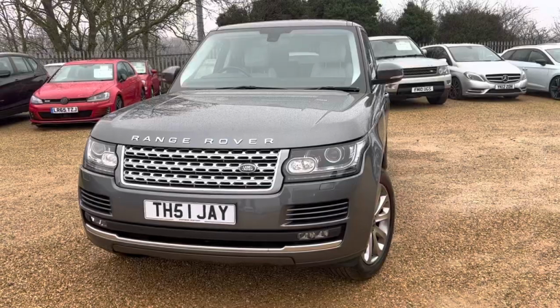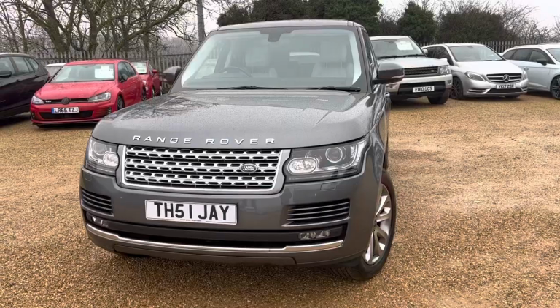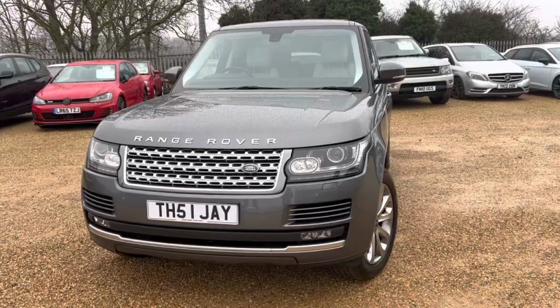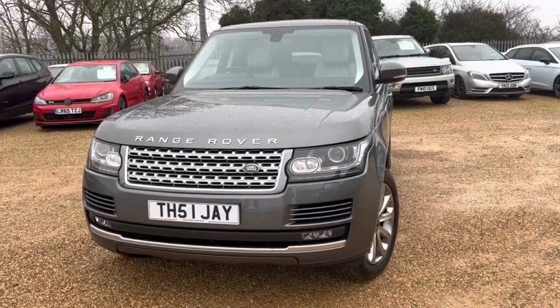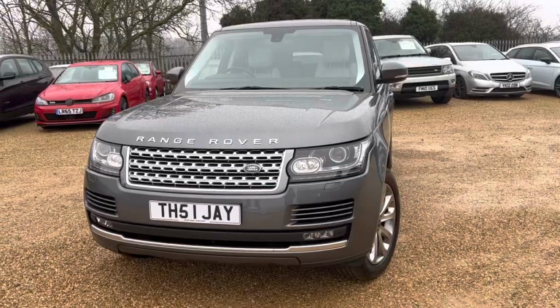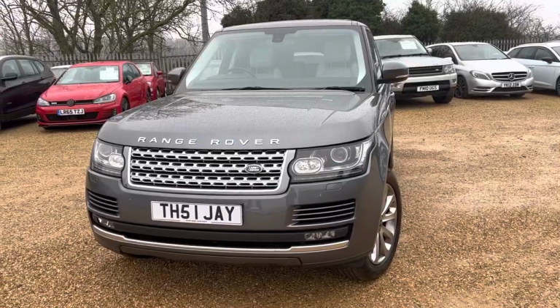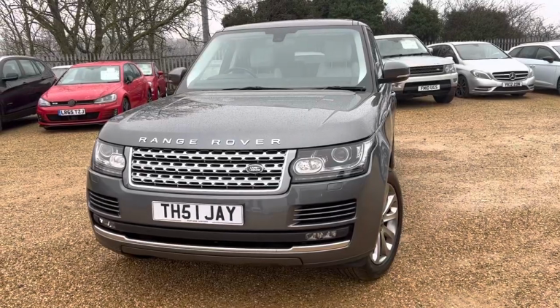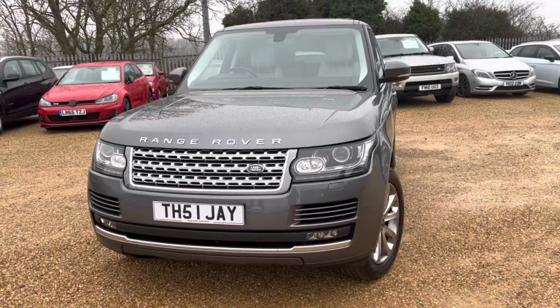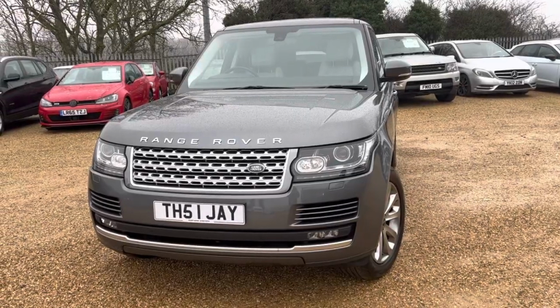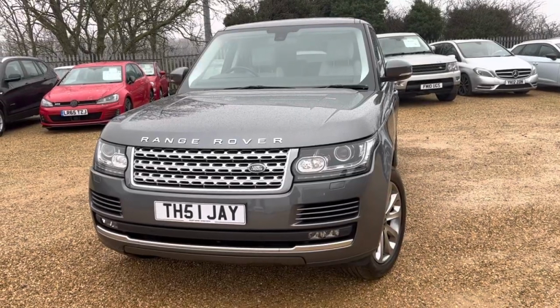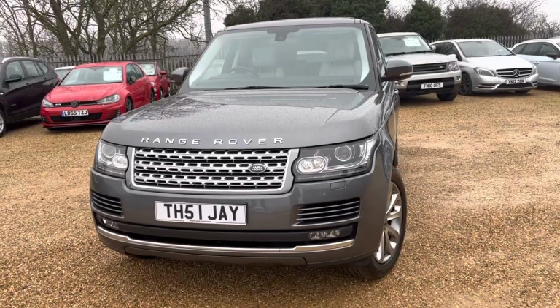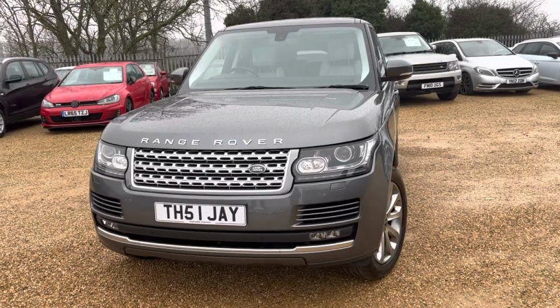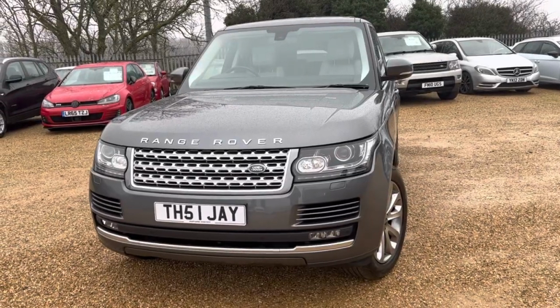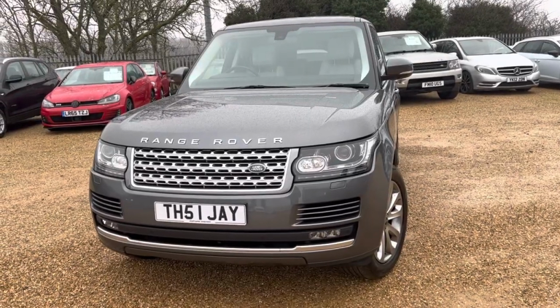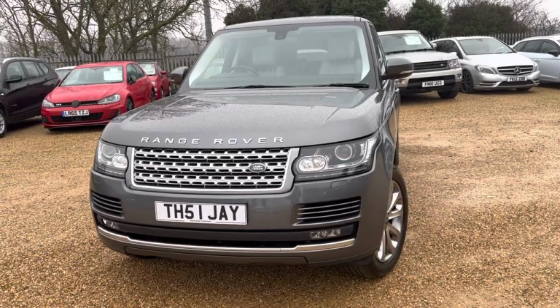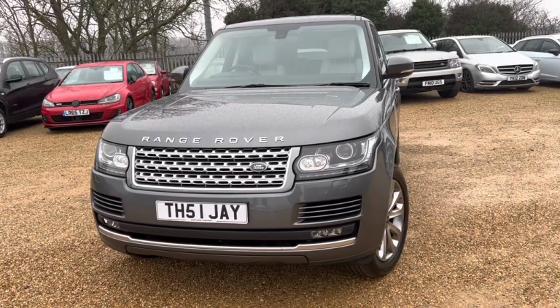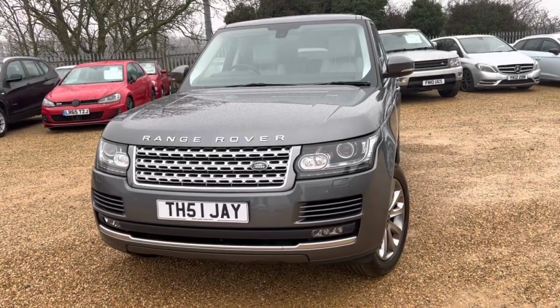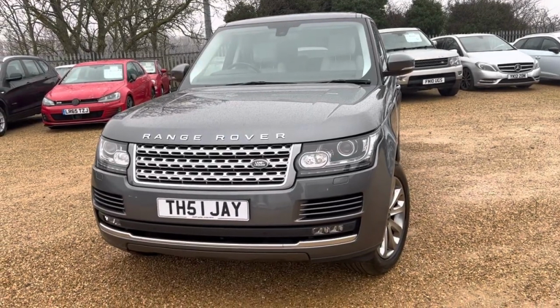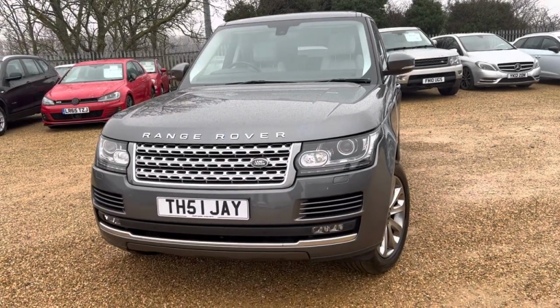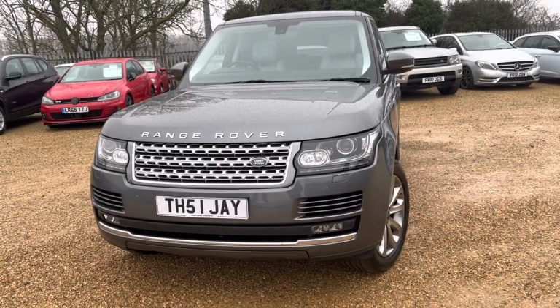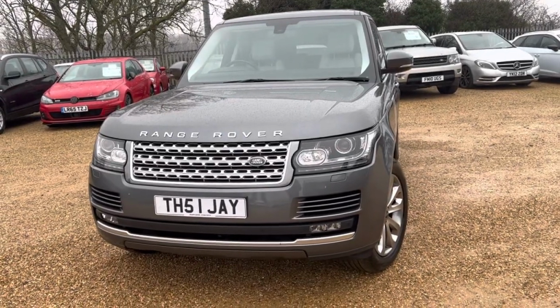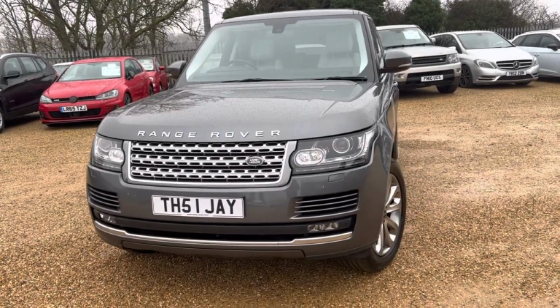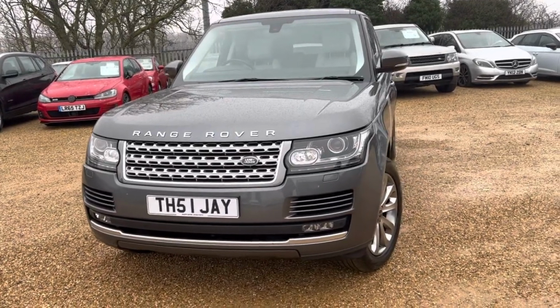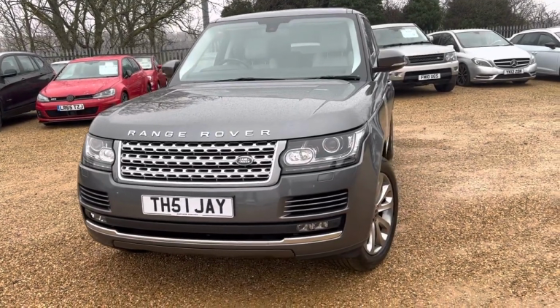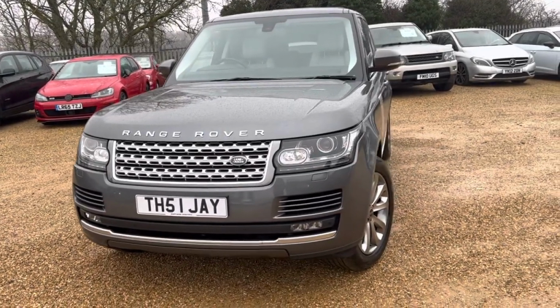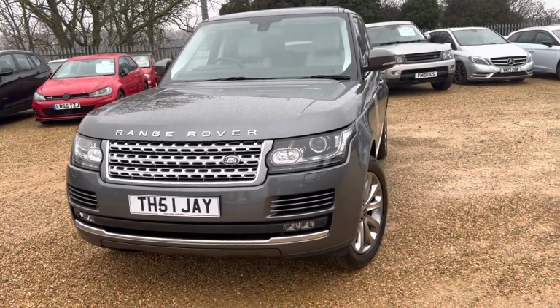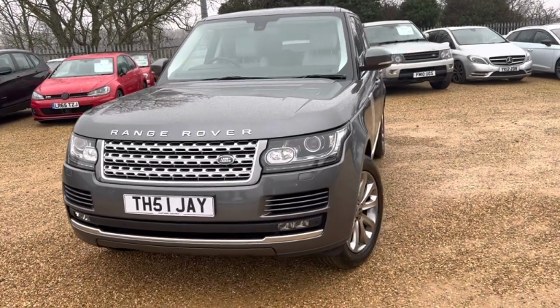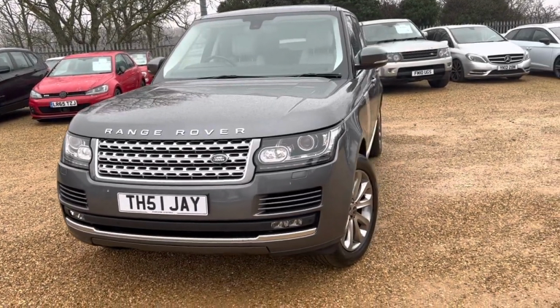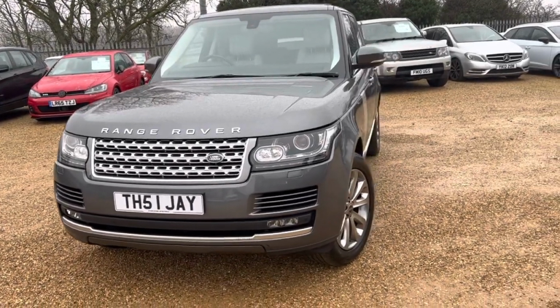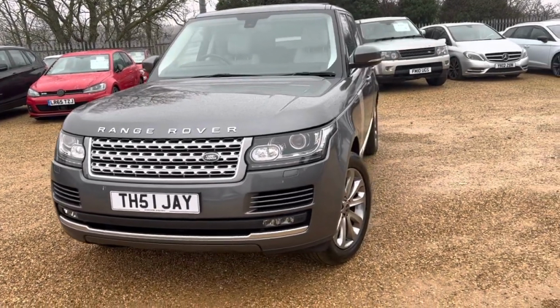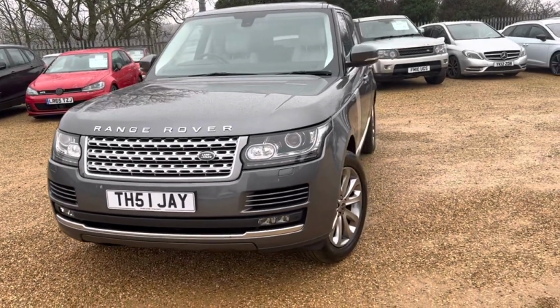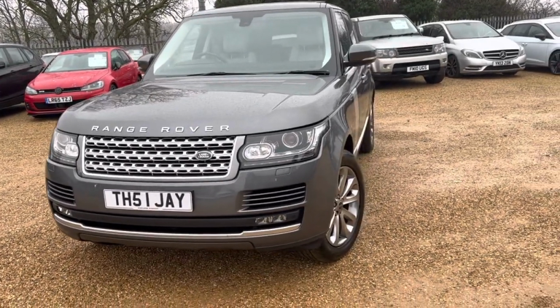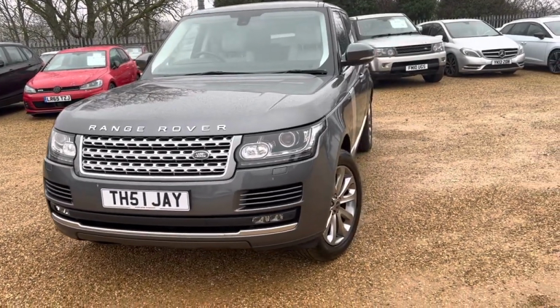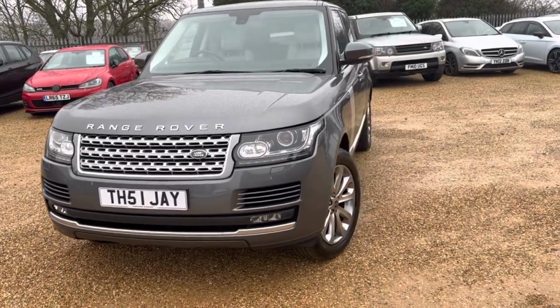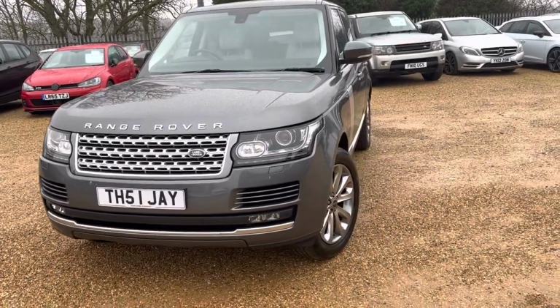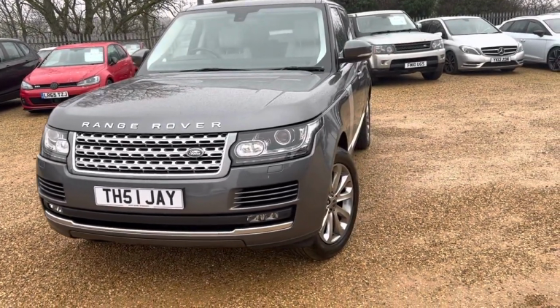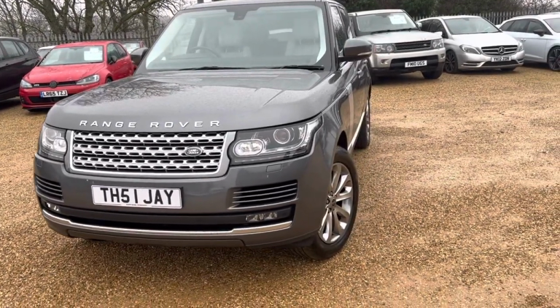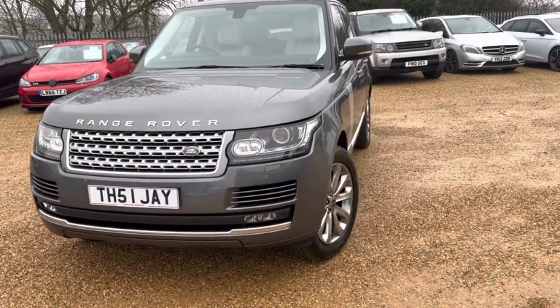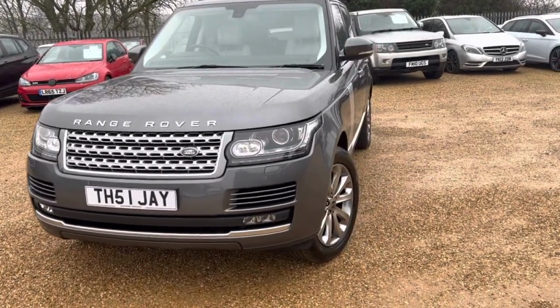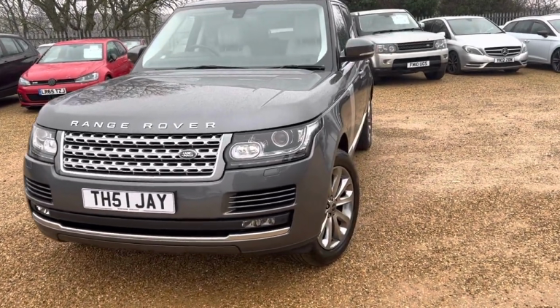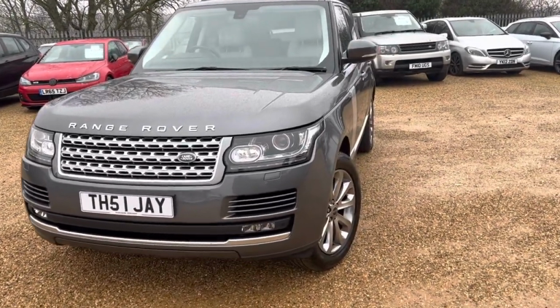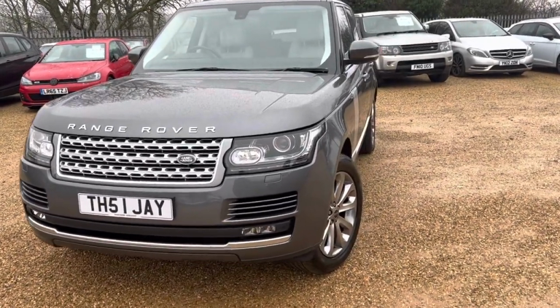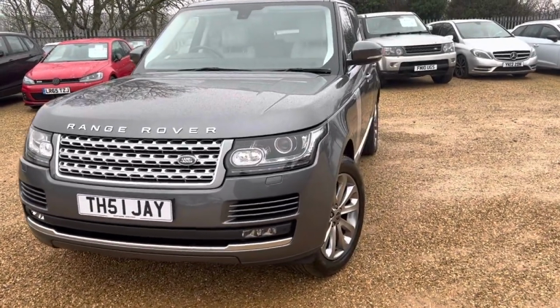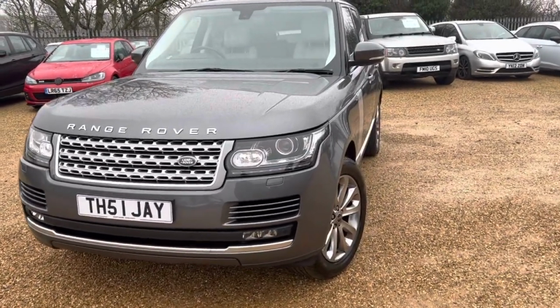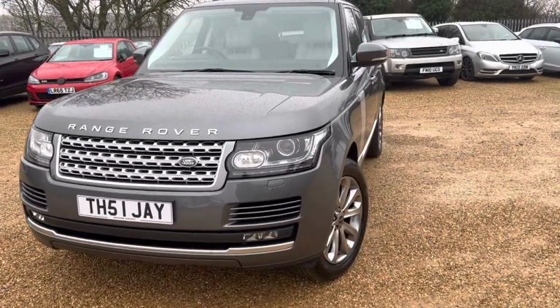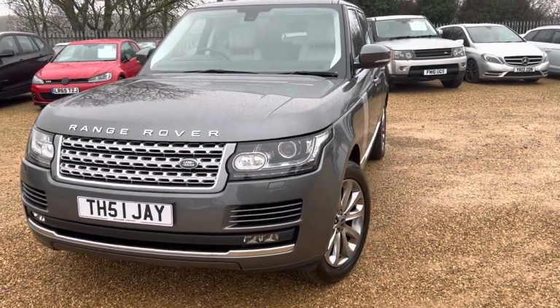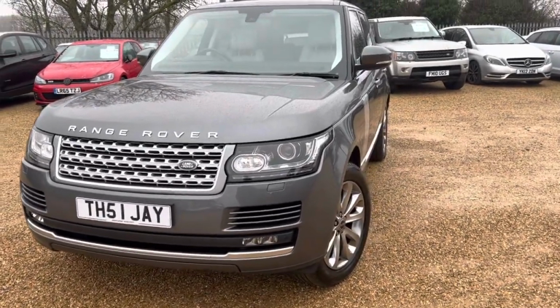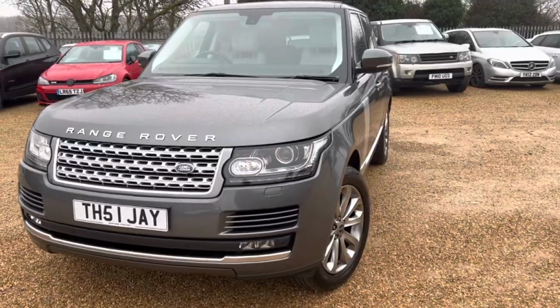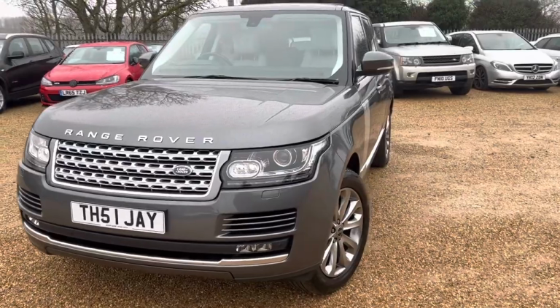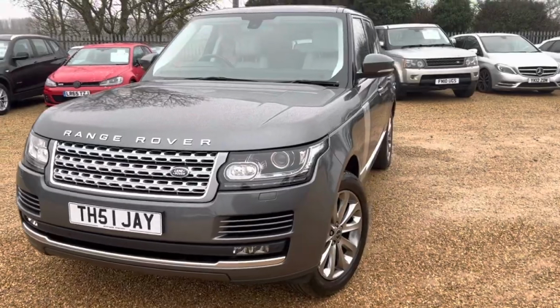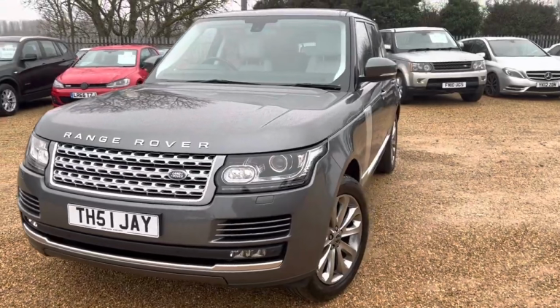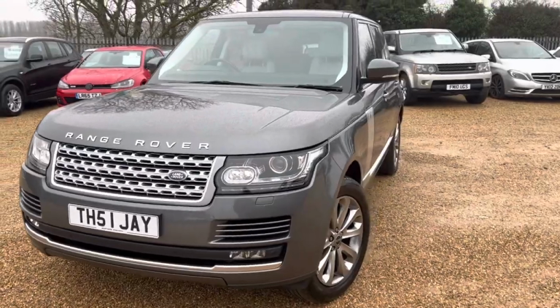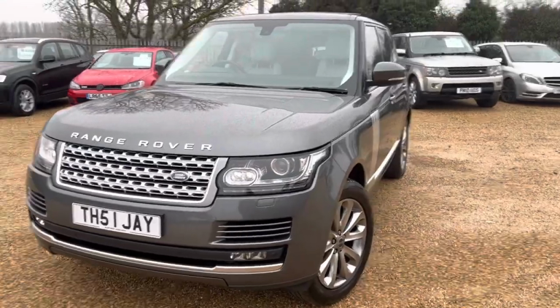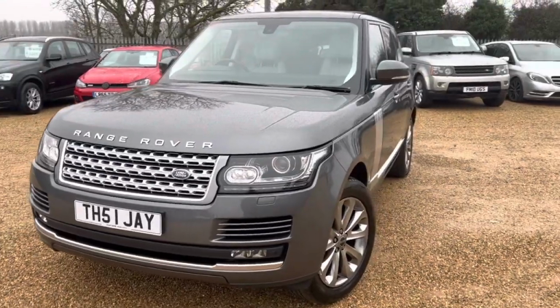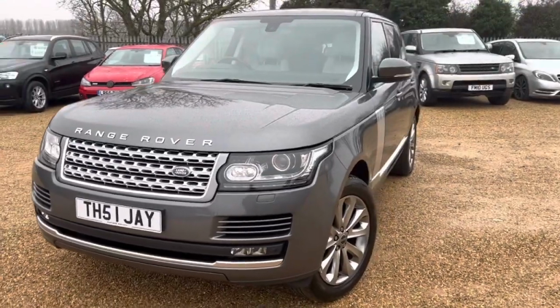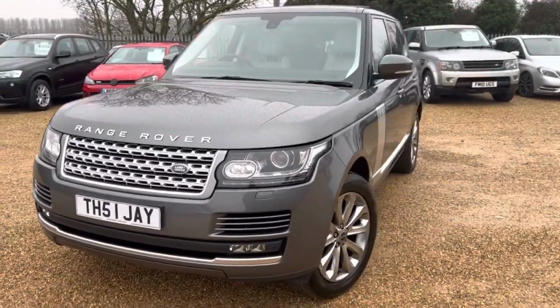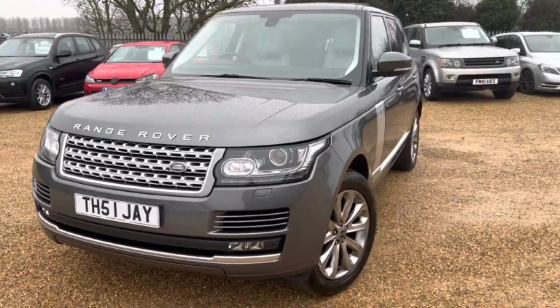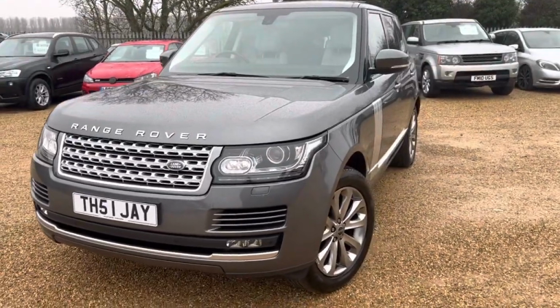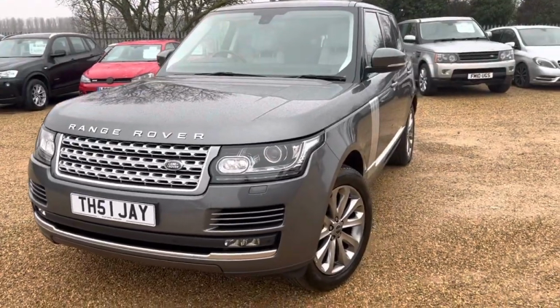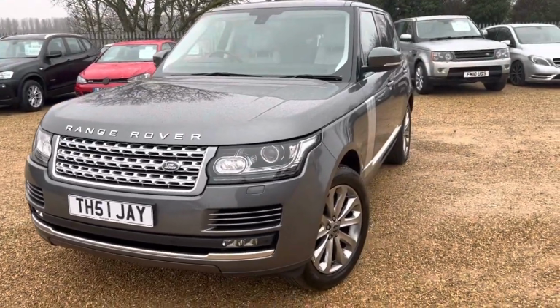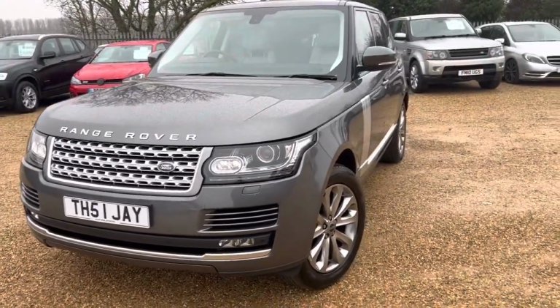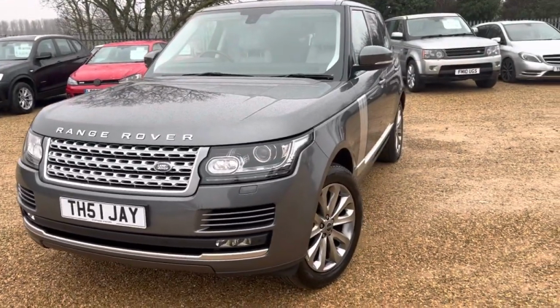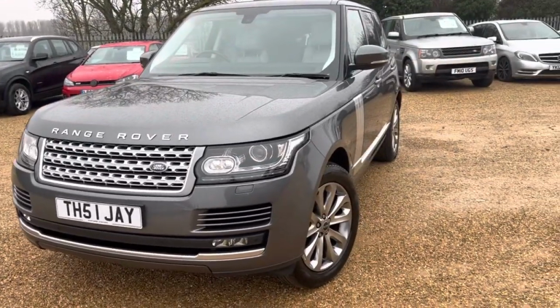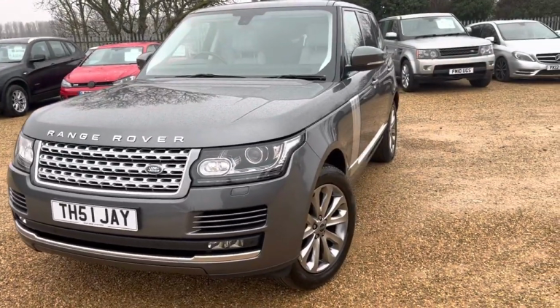Welcome to CarFirm. This is our stunning 2013 Range Rover Vogue.